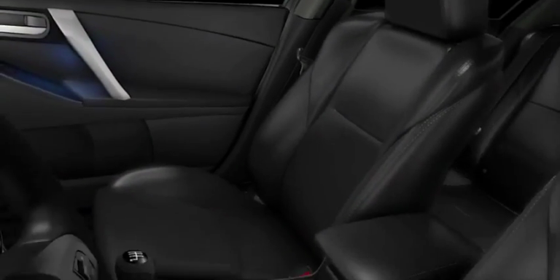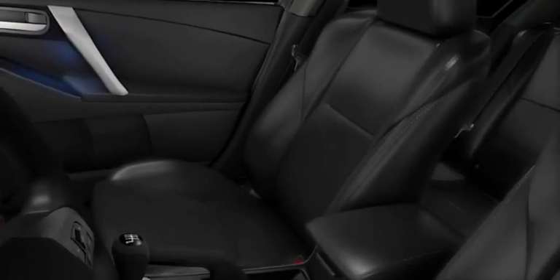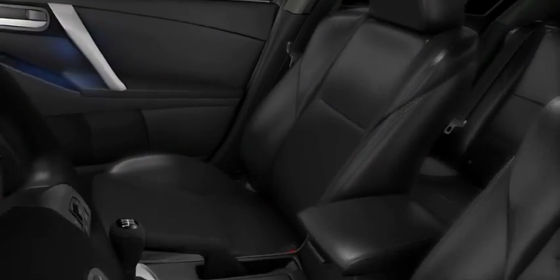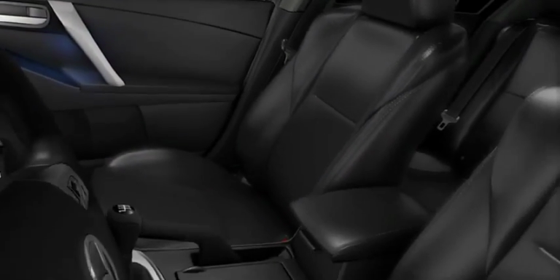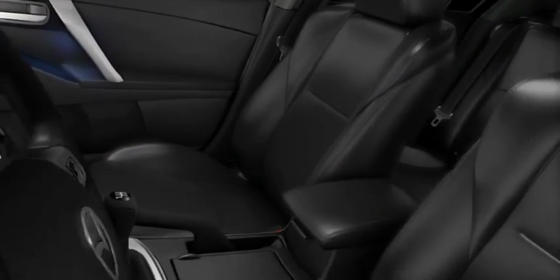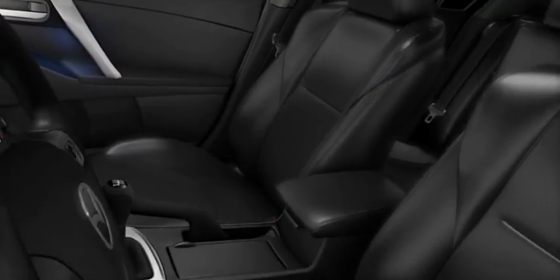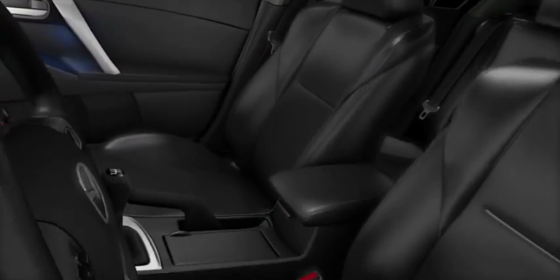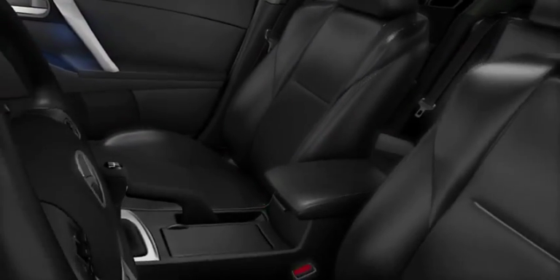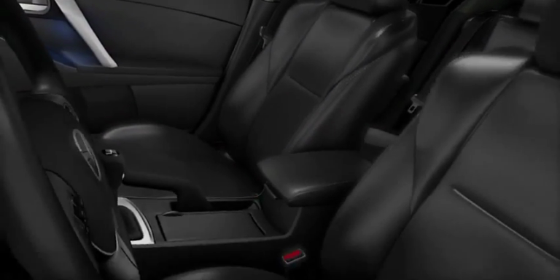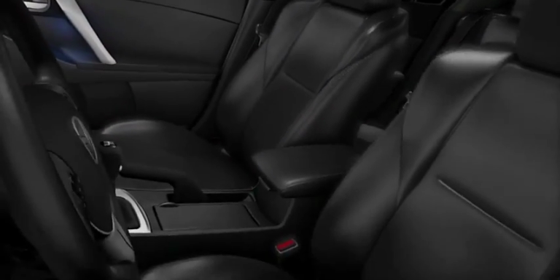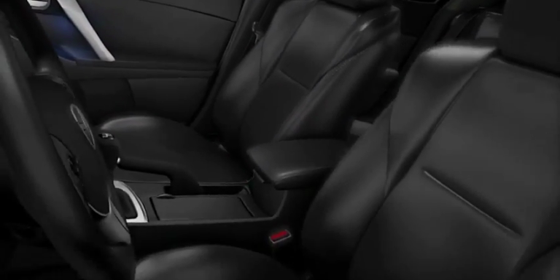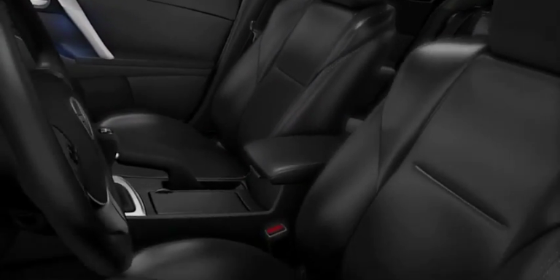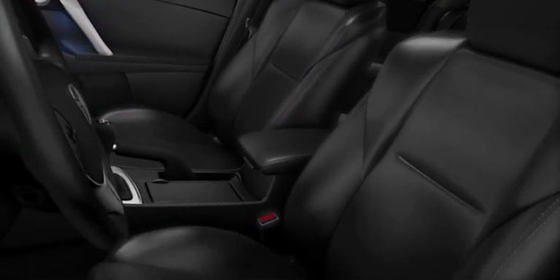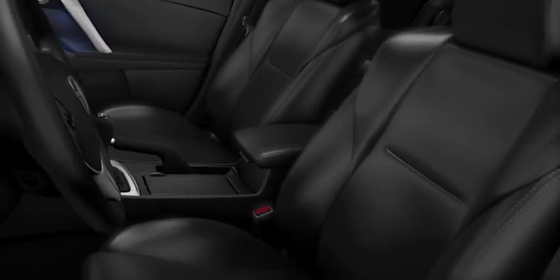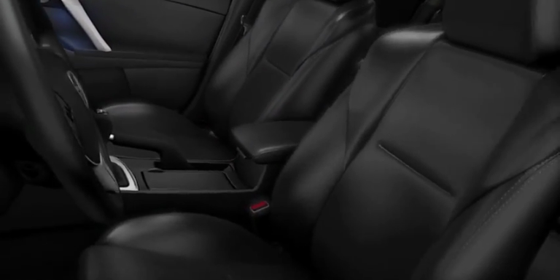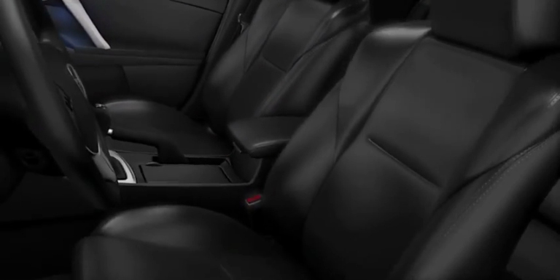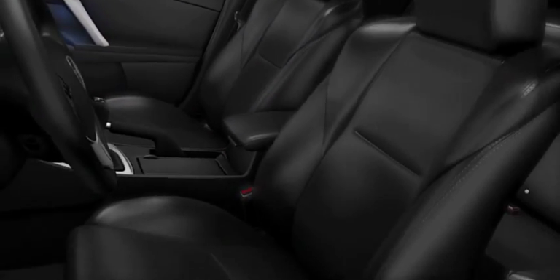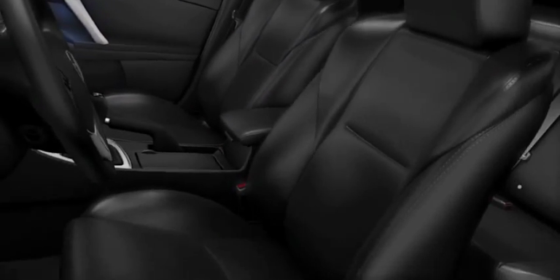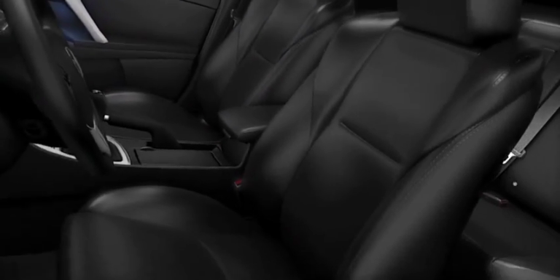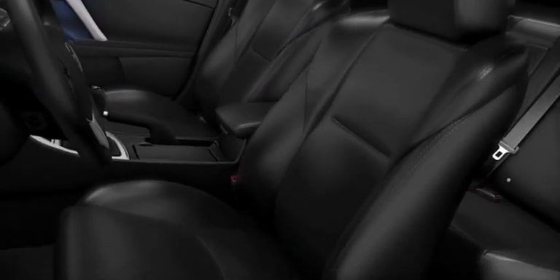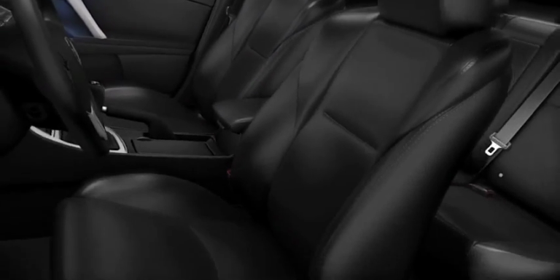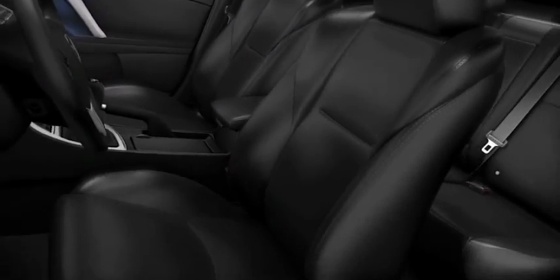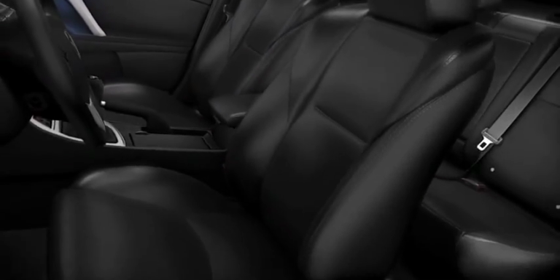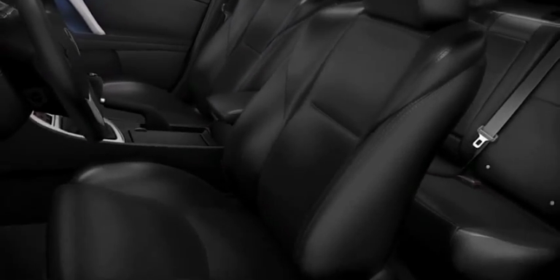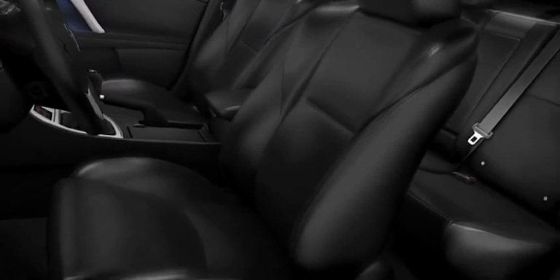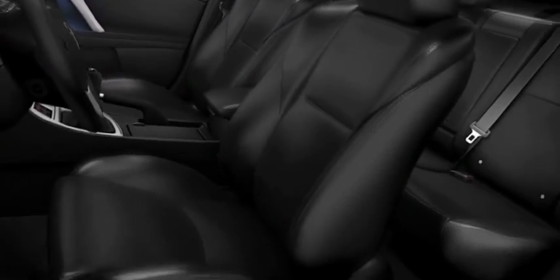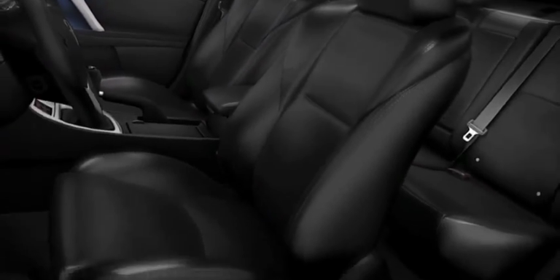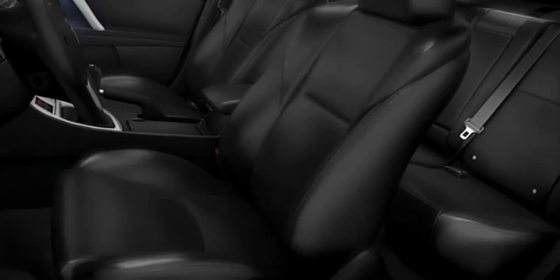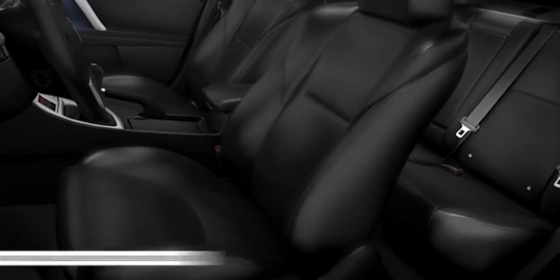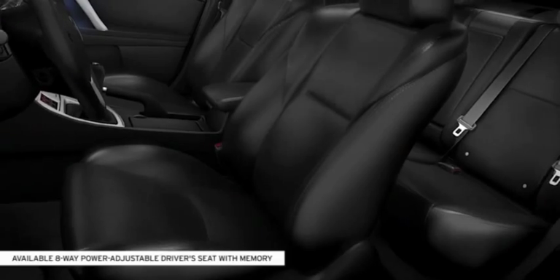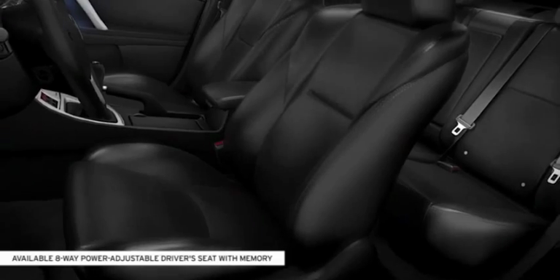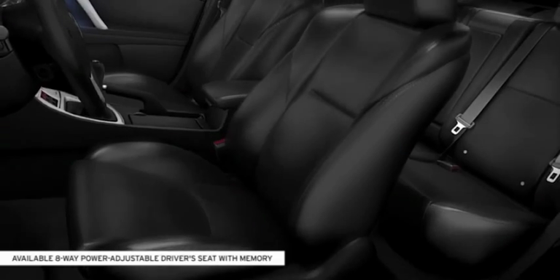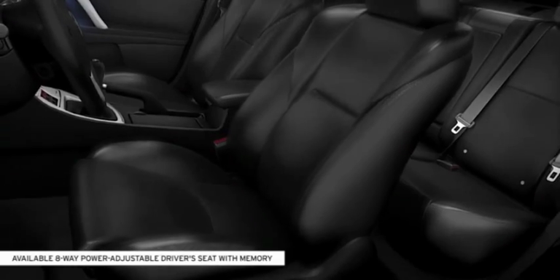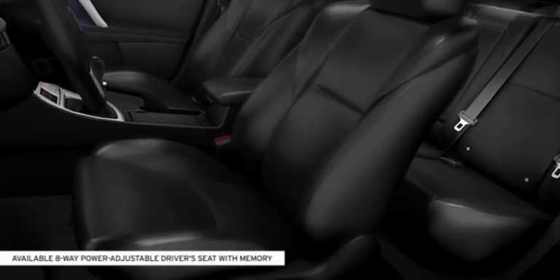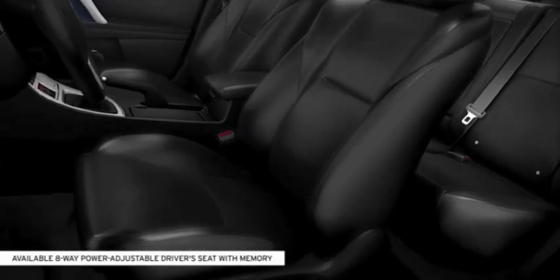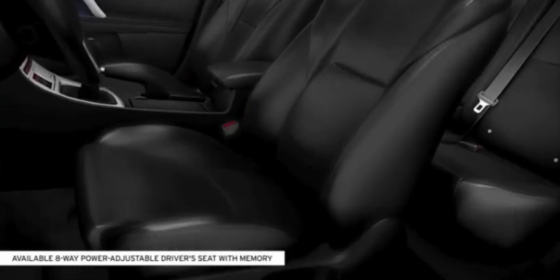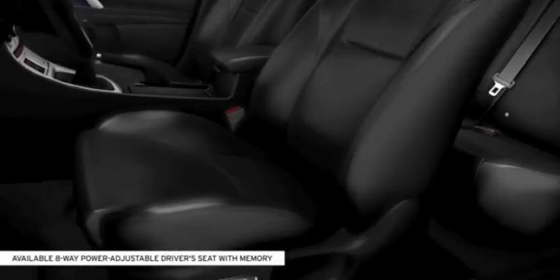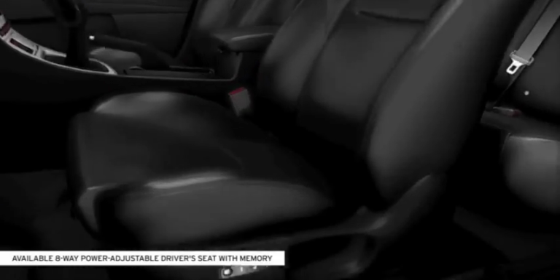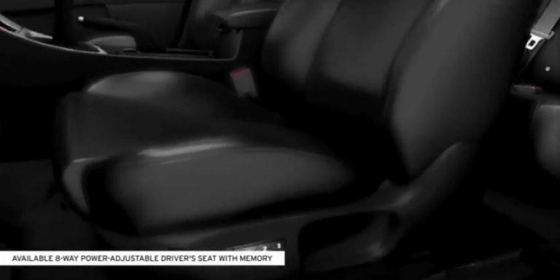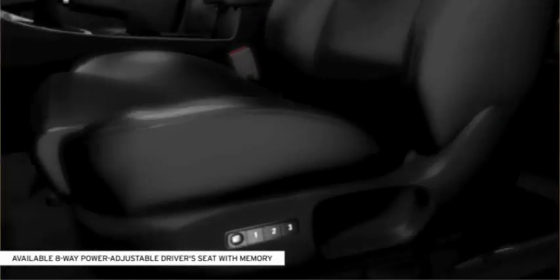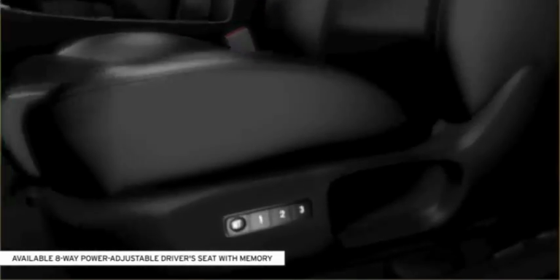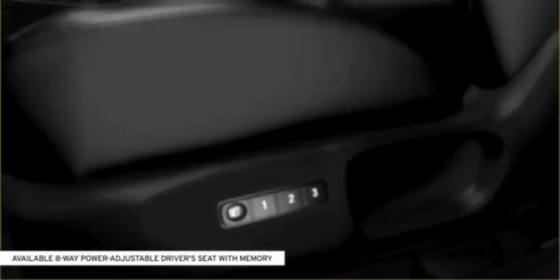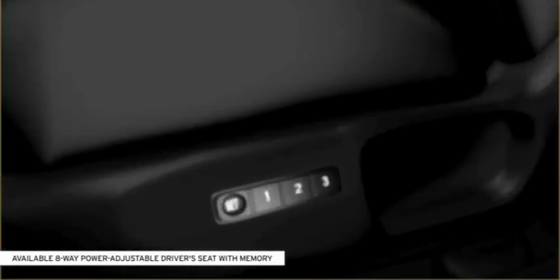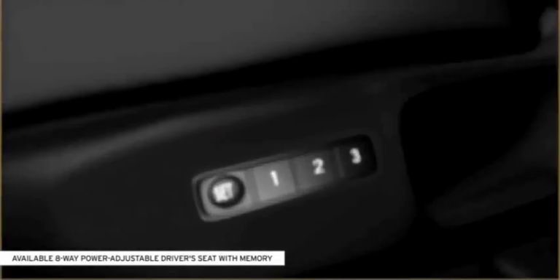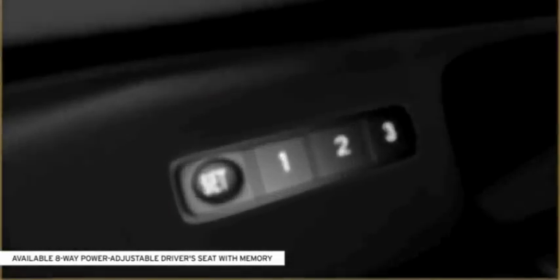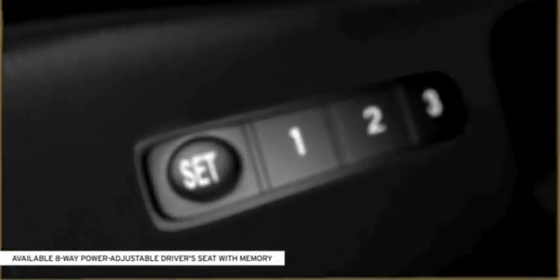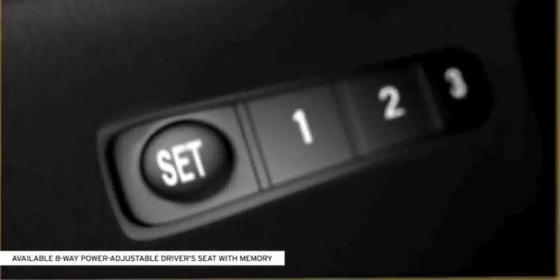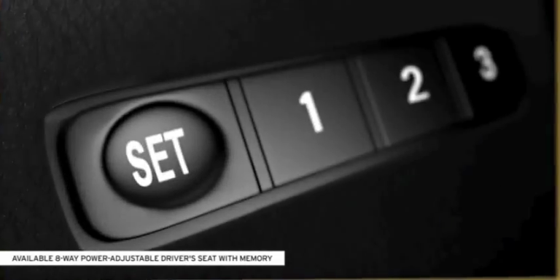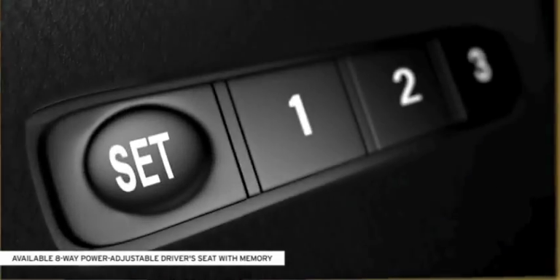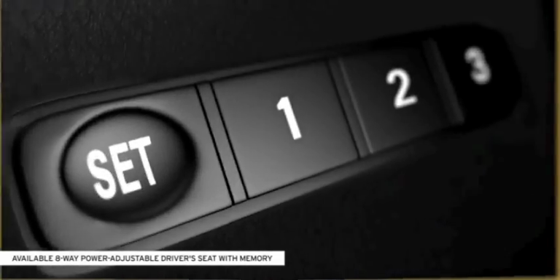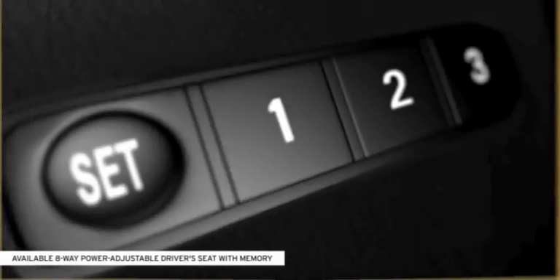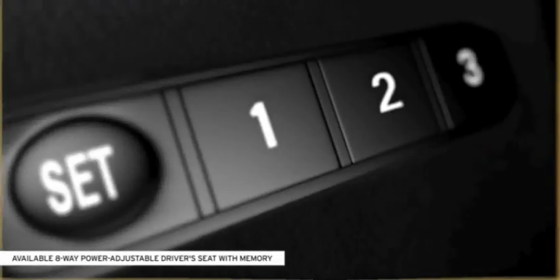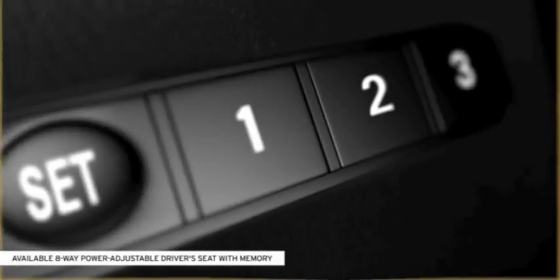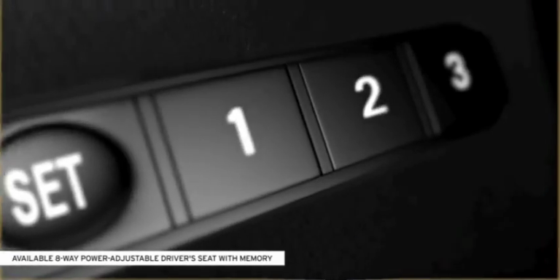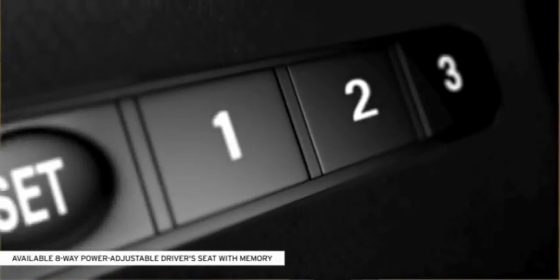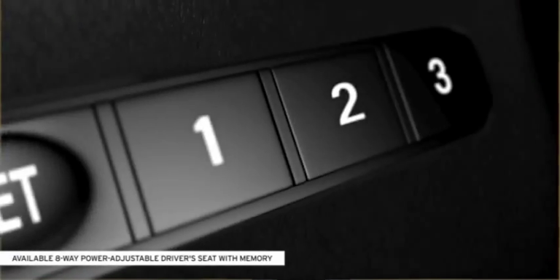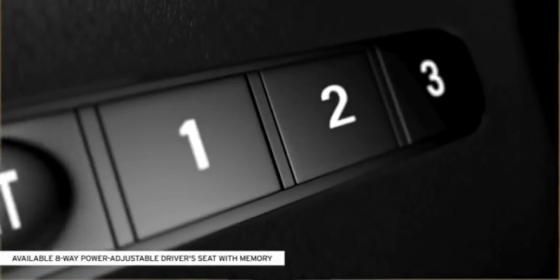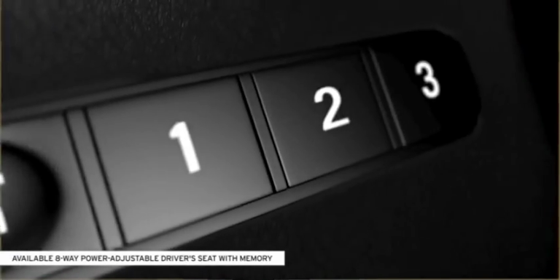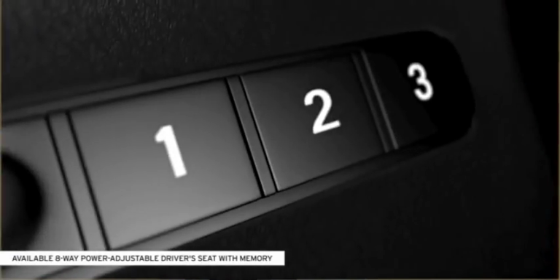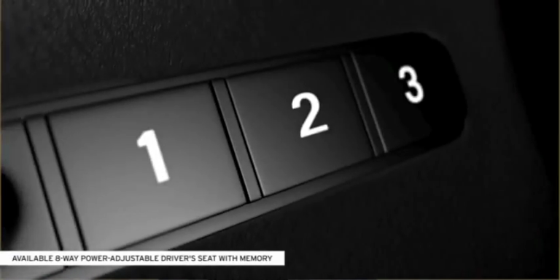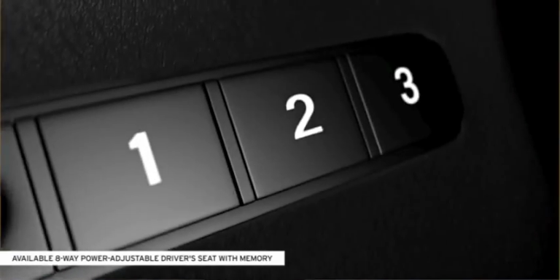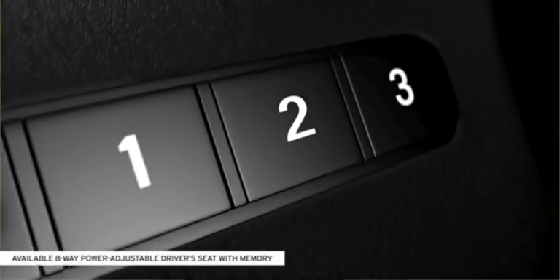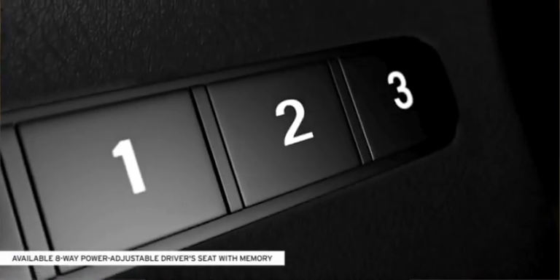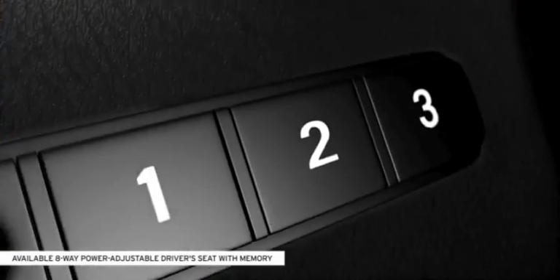If you opt for the Grand Touring trim, you can take your comfort to the next level with an eight-way power adjustable driver seat with memory for three drivers.